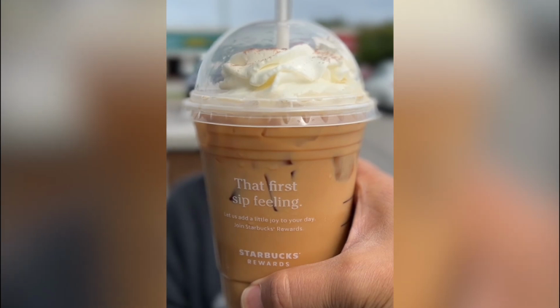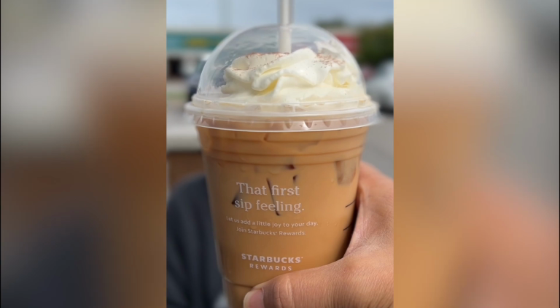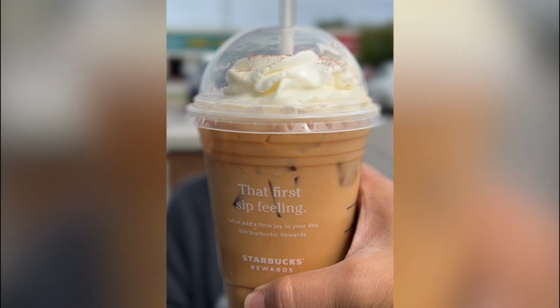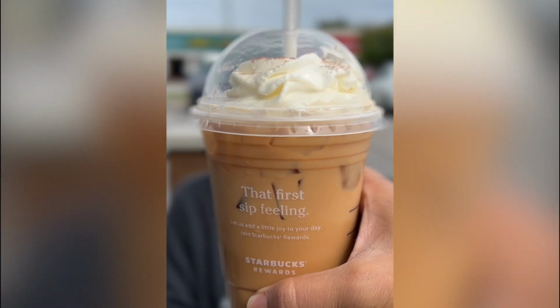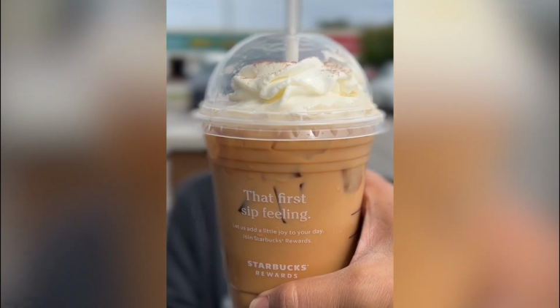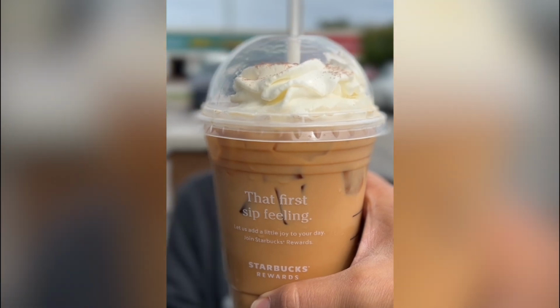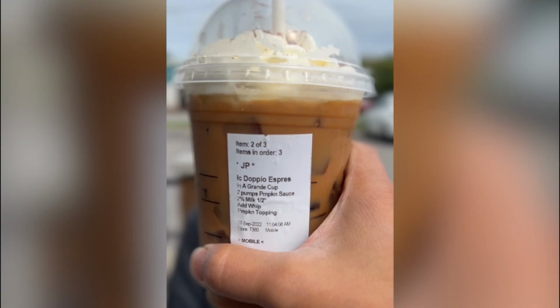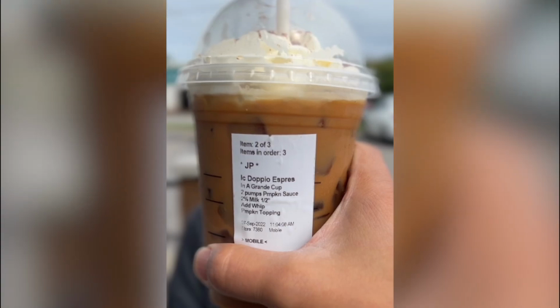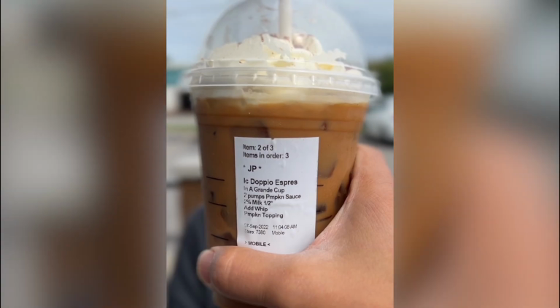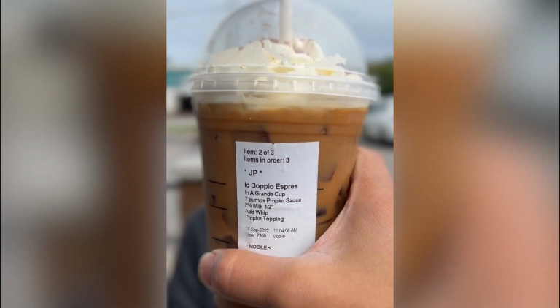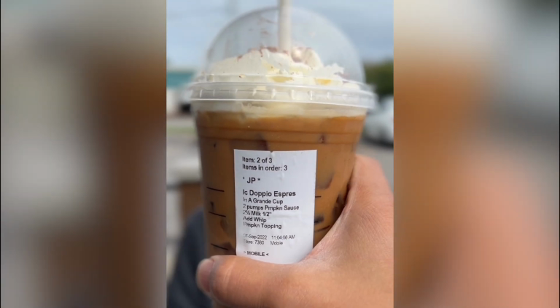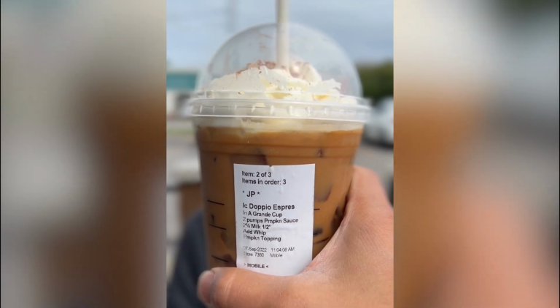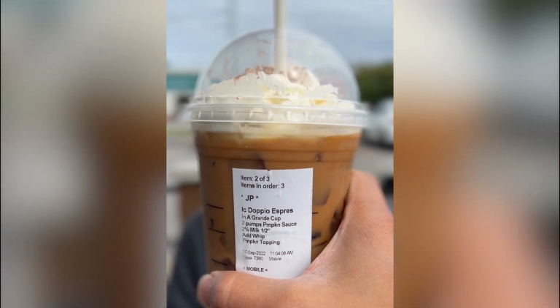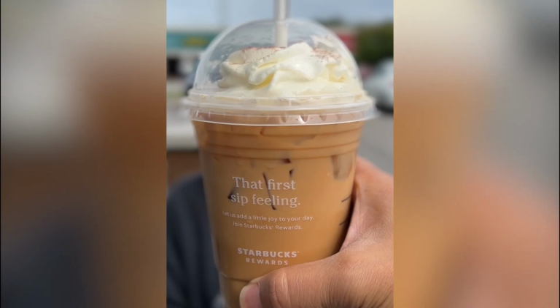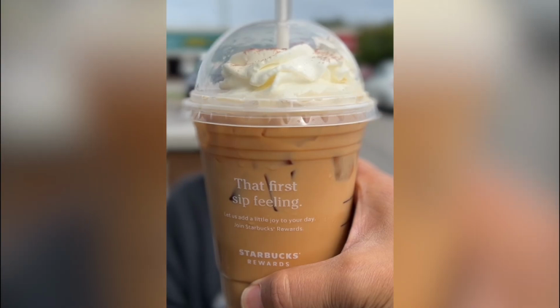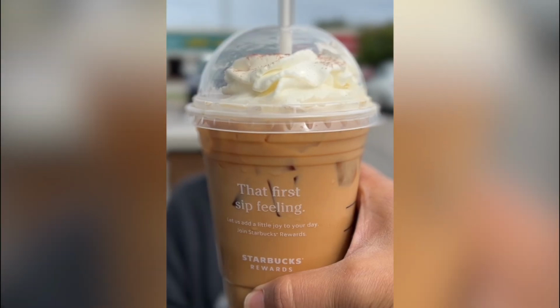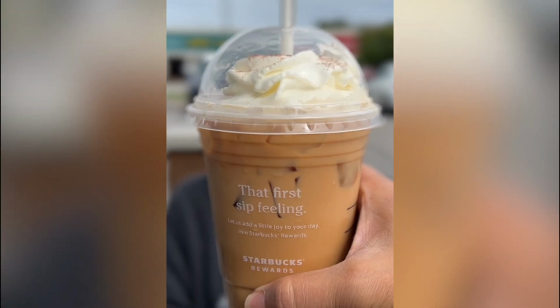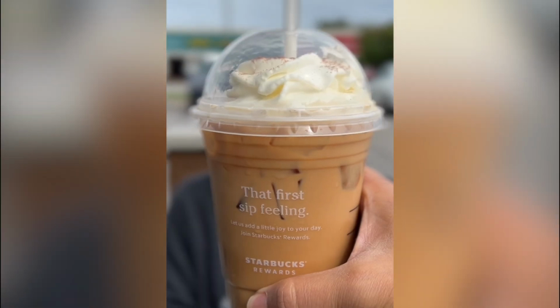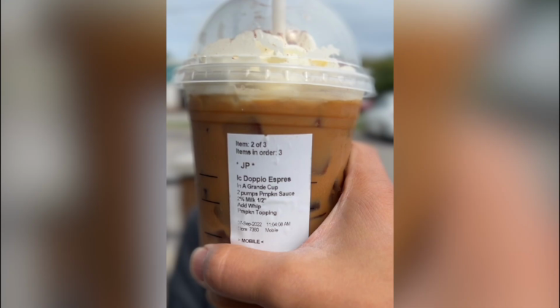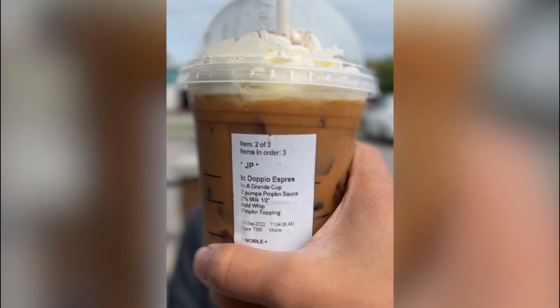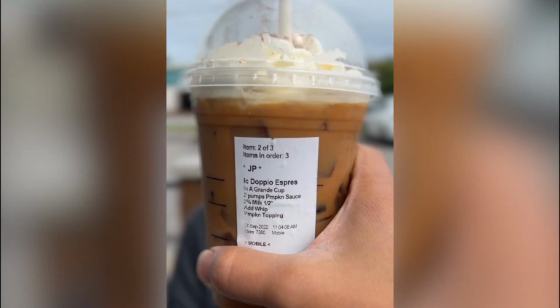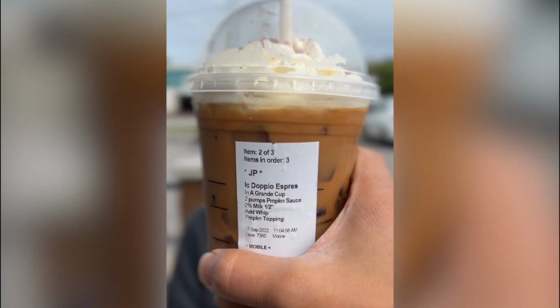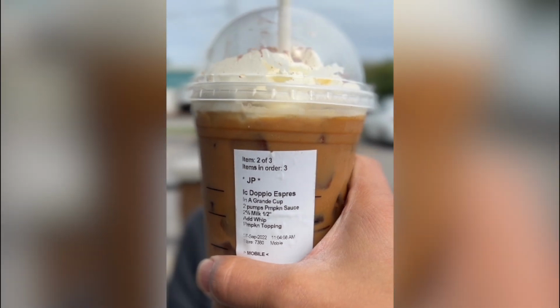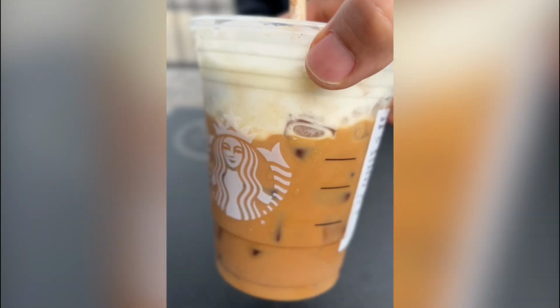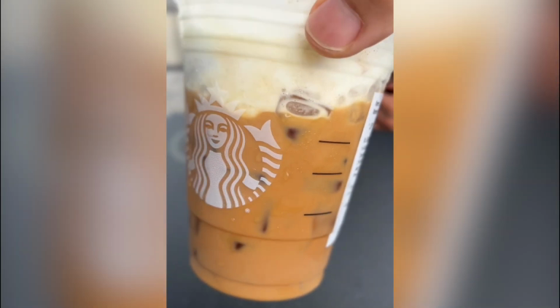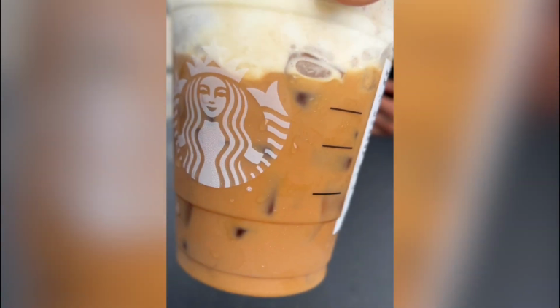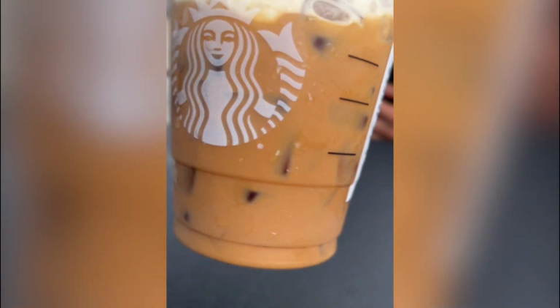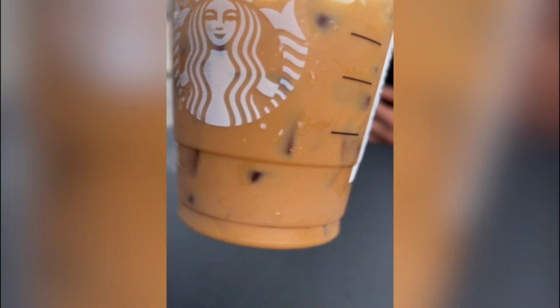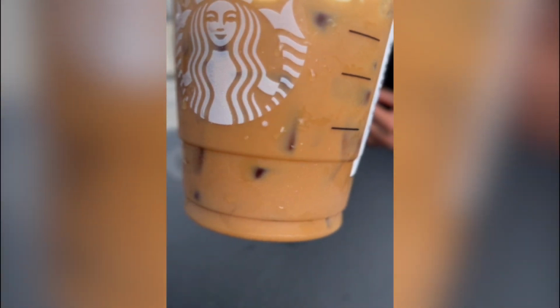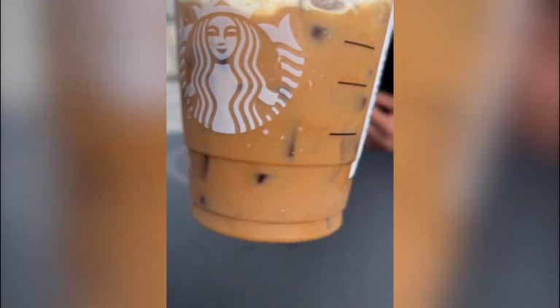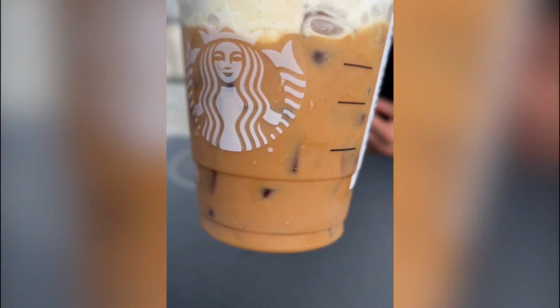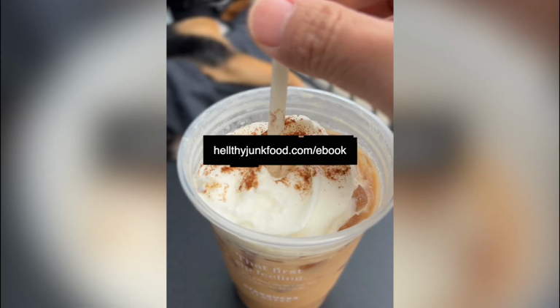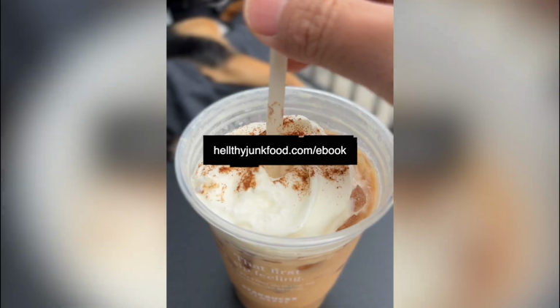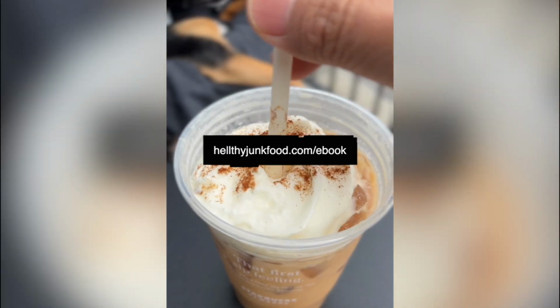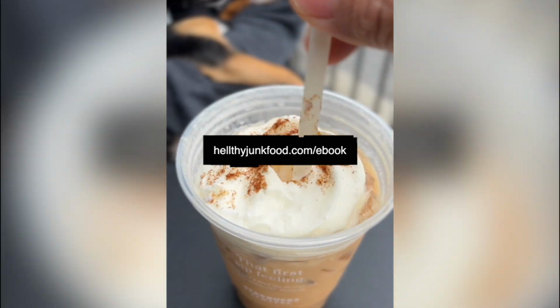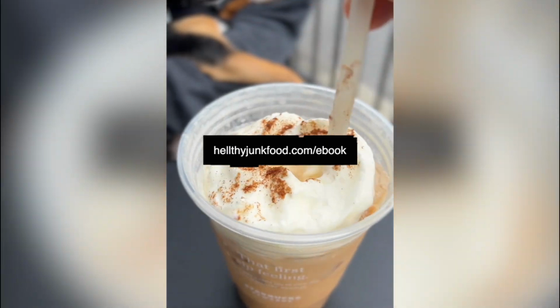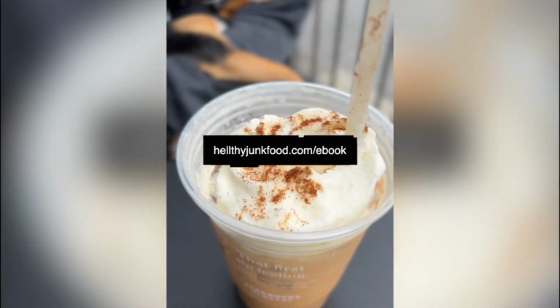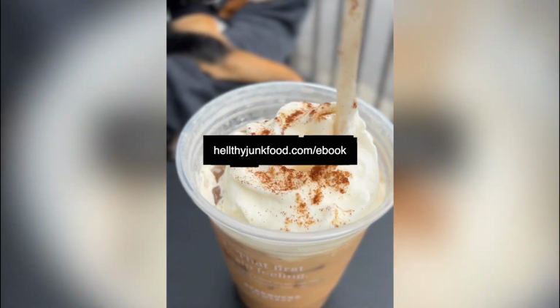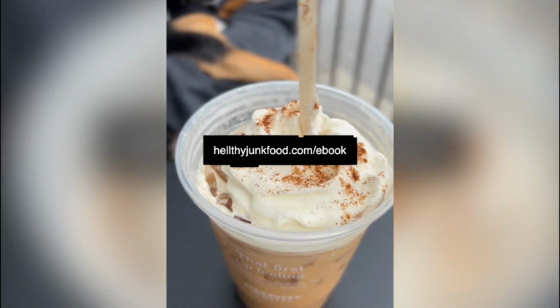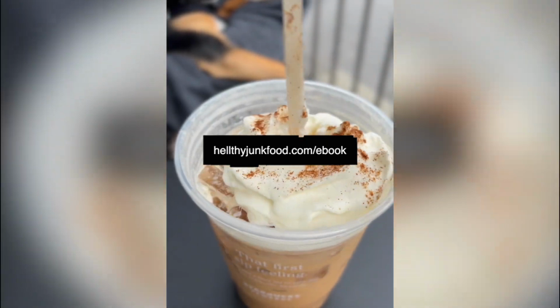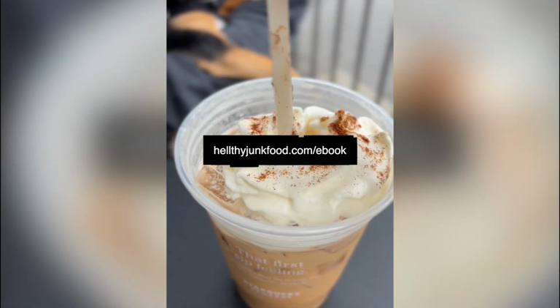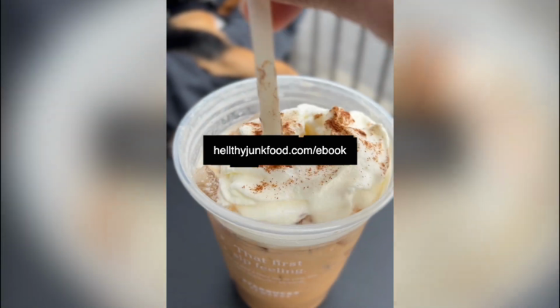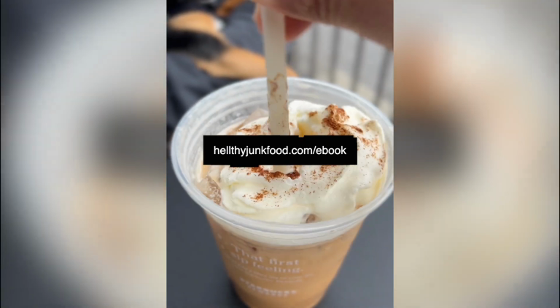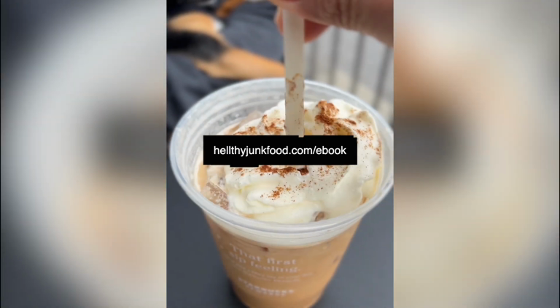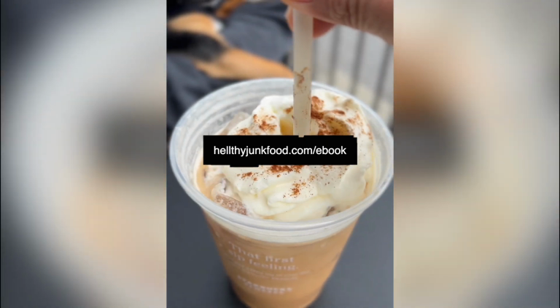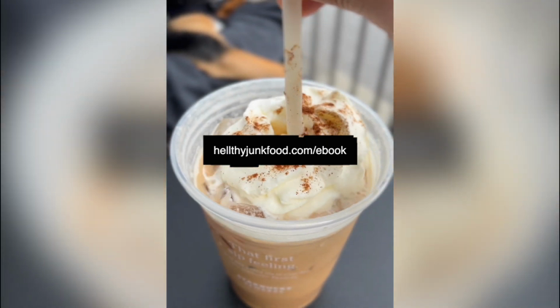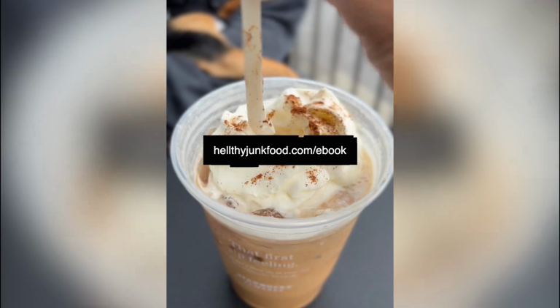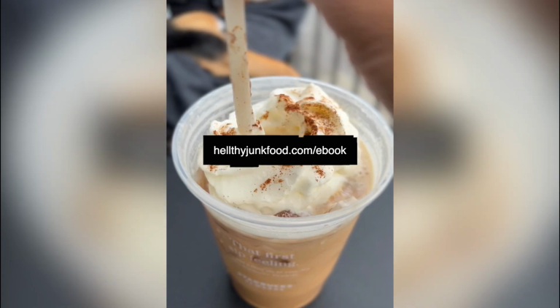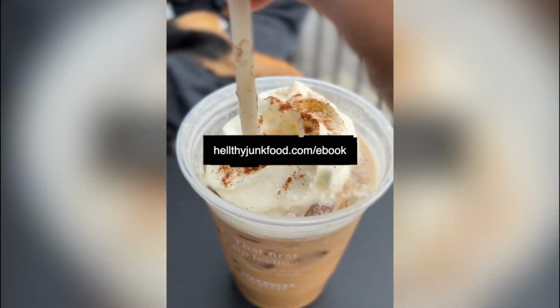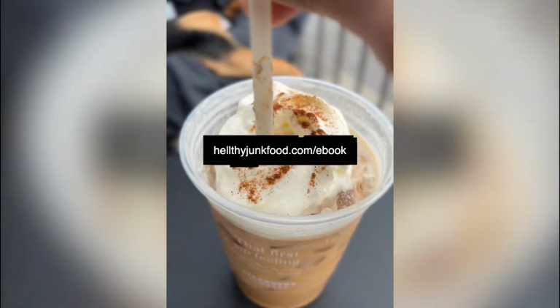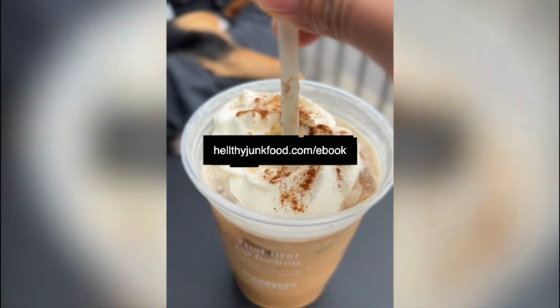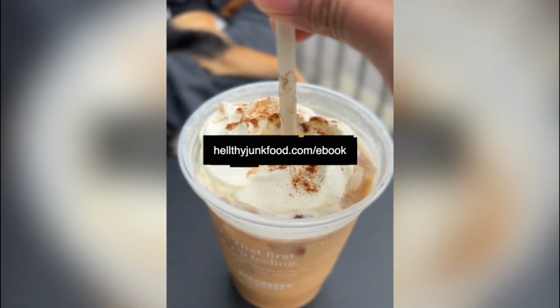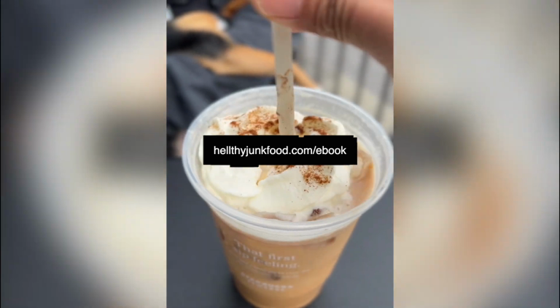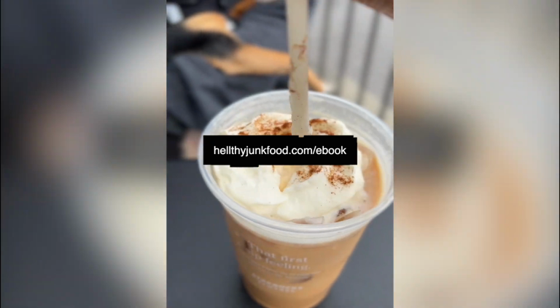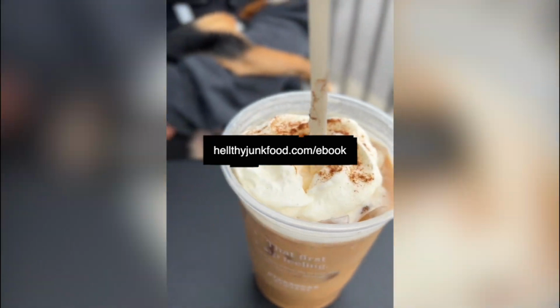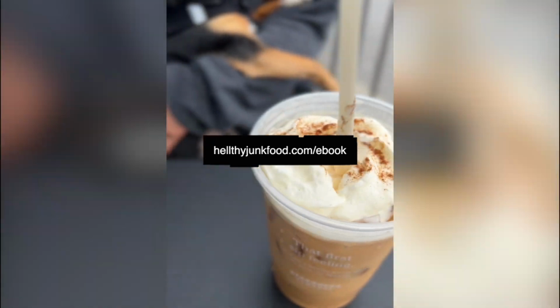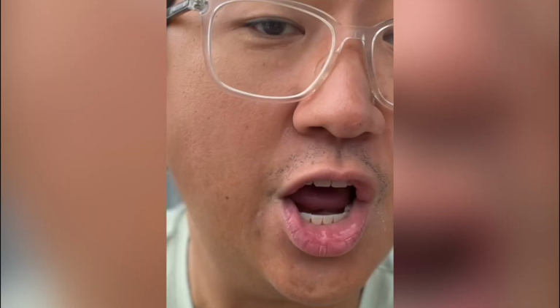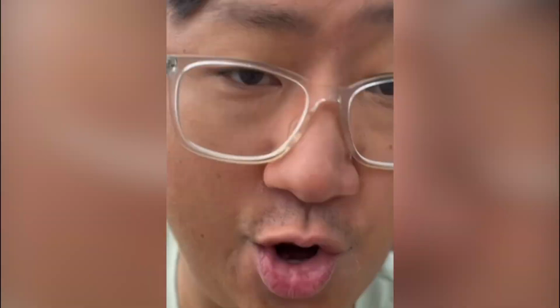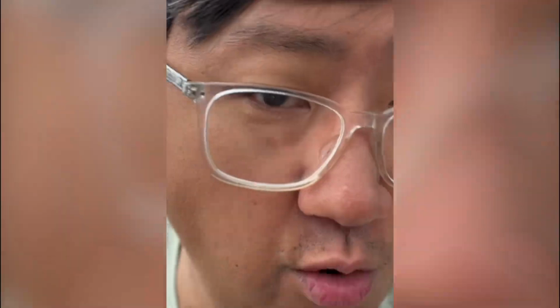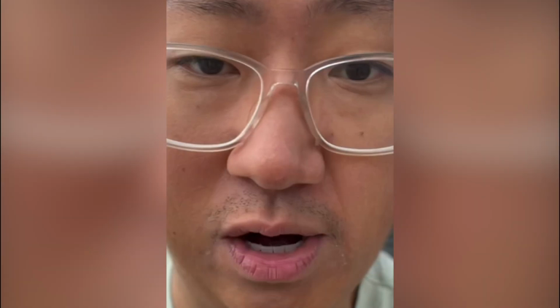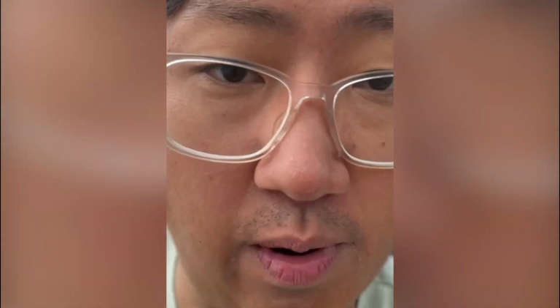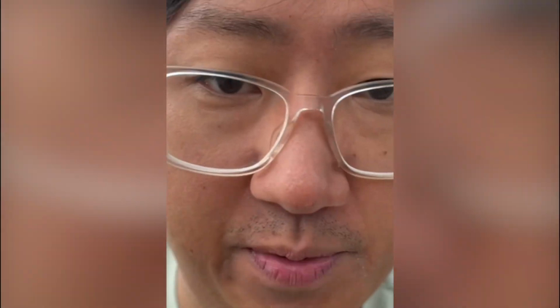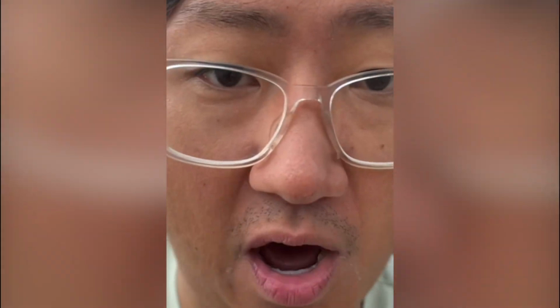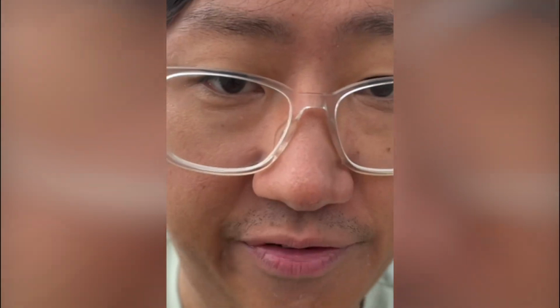Just check these drinks out. Oh my god. If you like this hack, go to healthyjunkfood.com/ebook. And don't get ripped off.